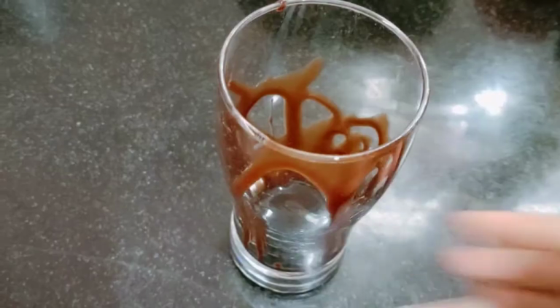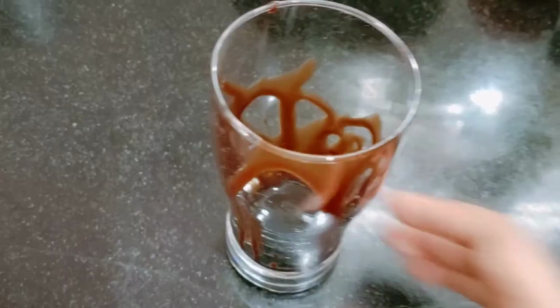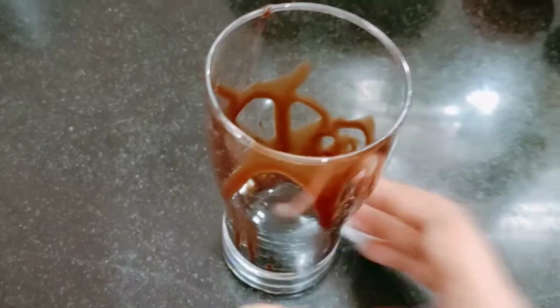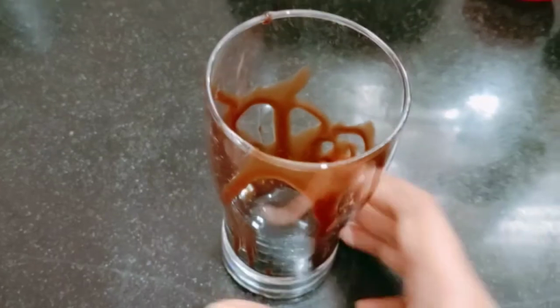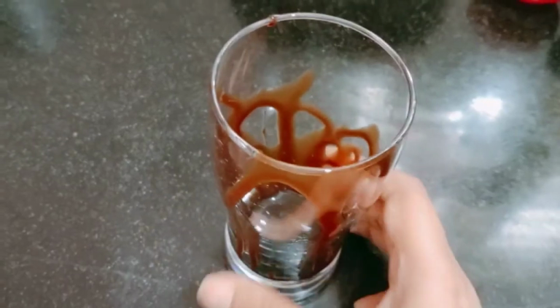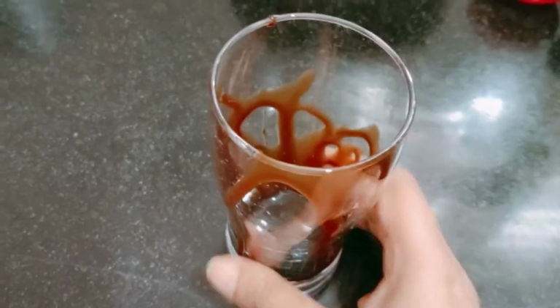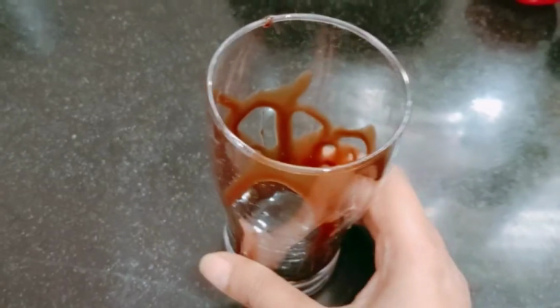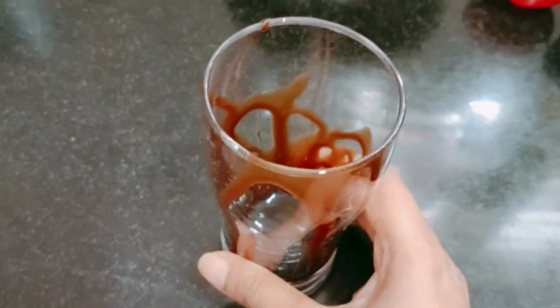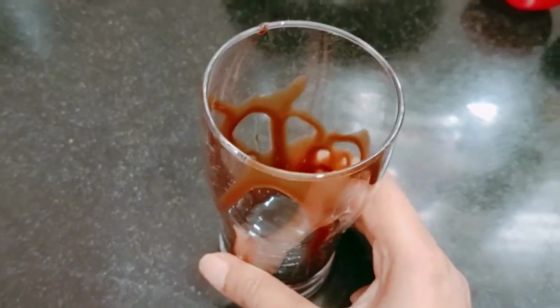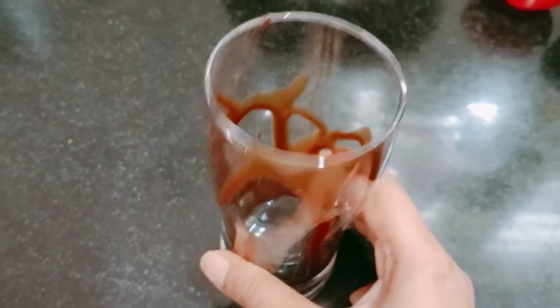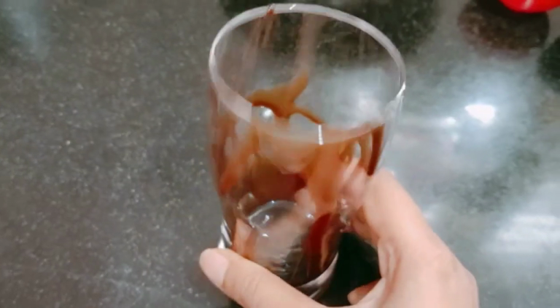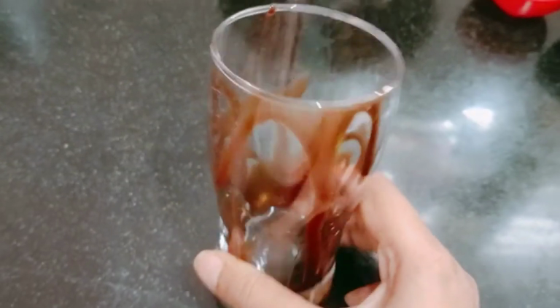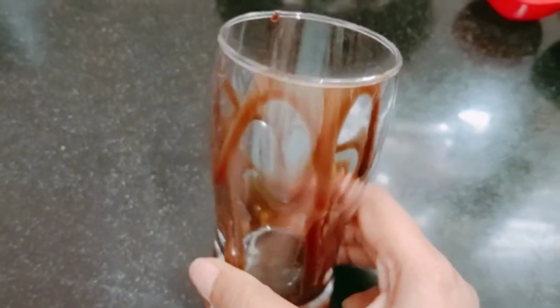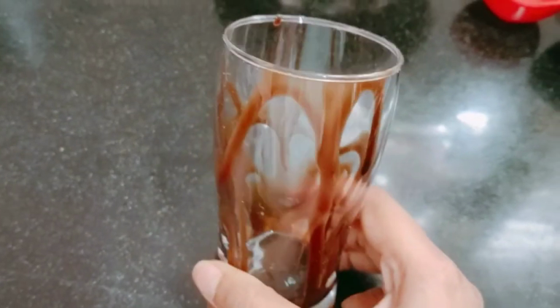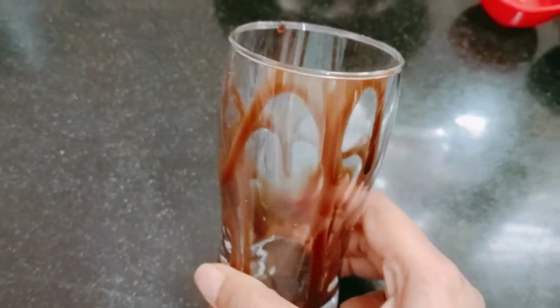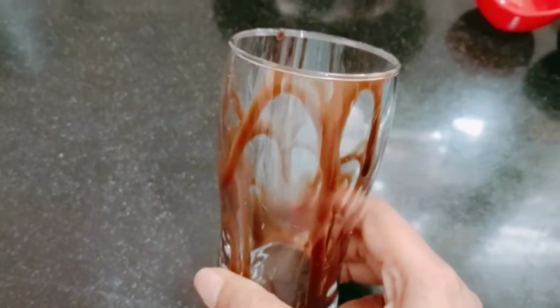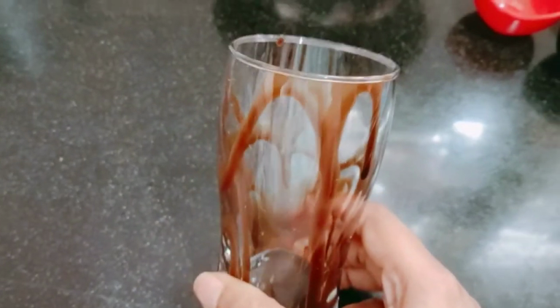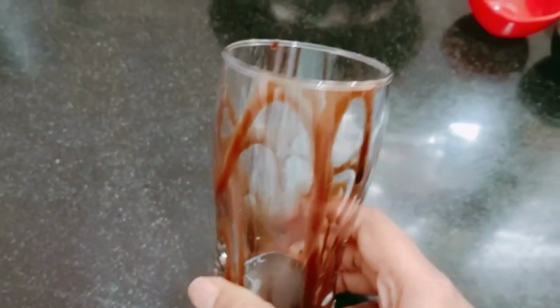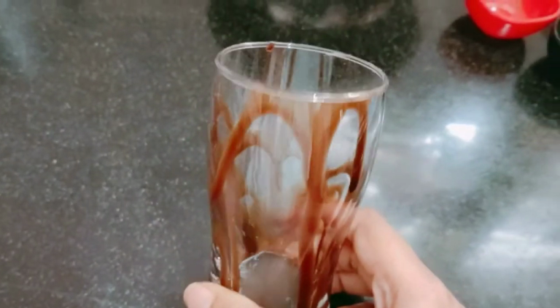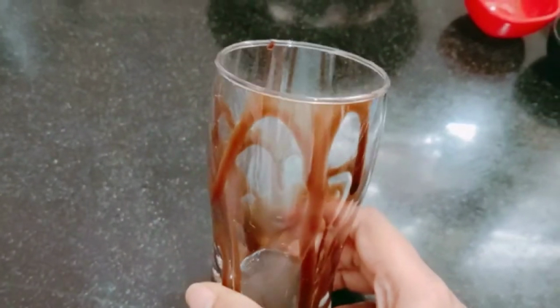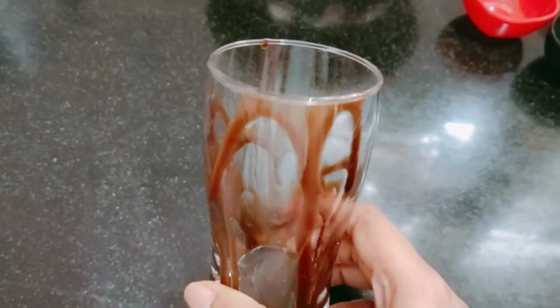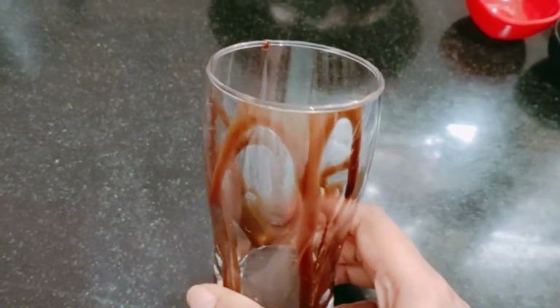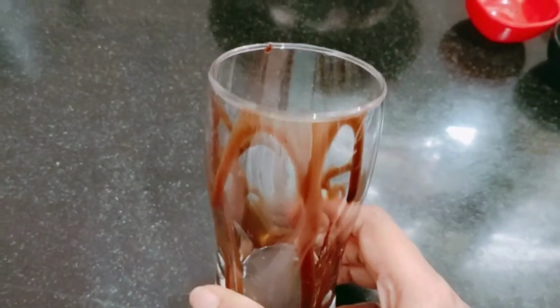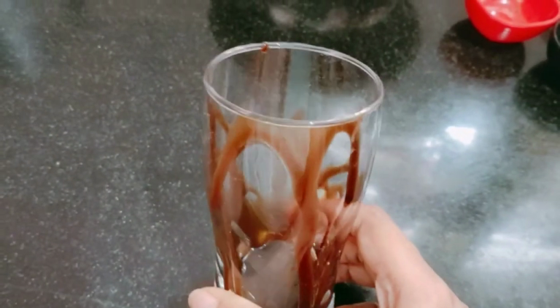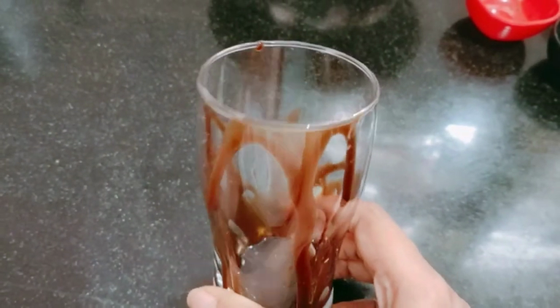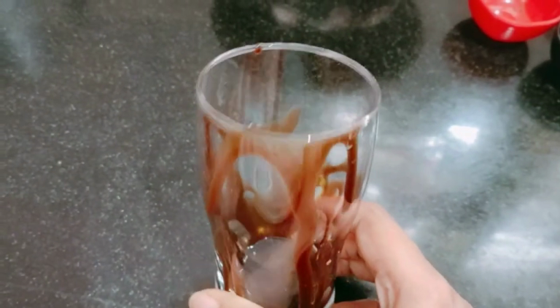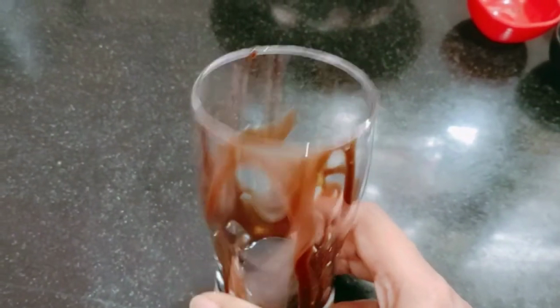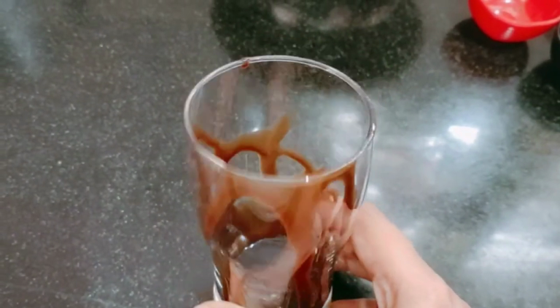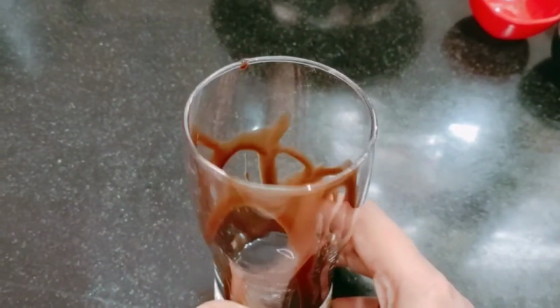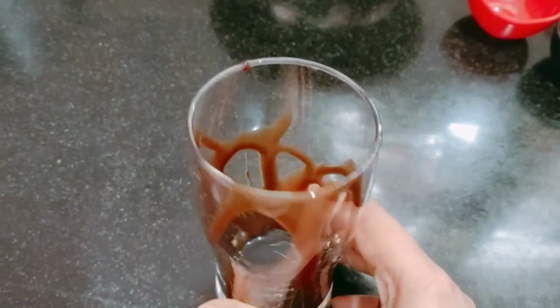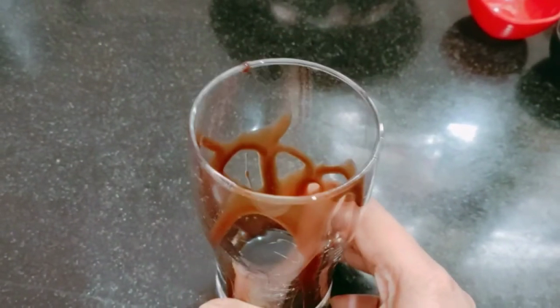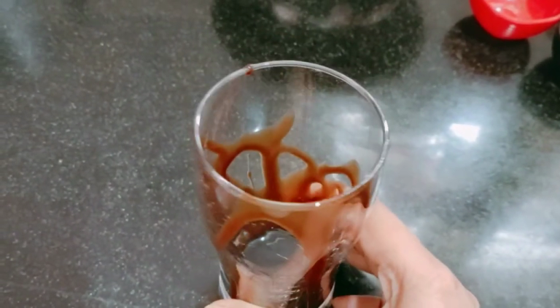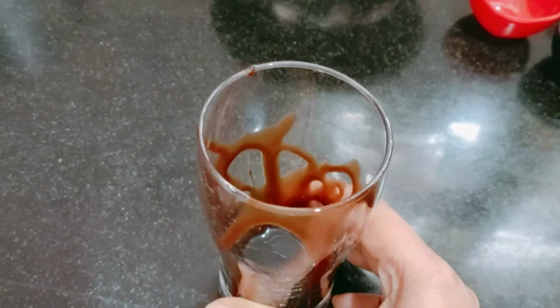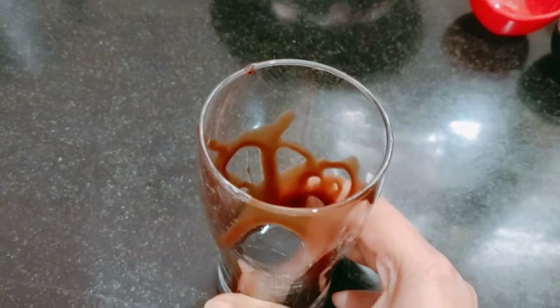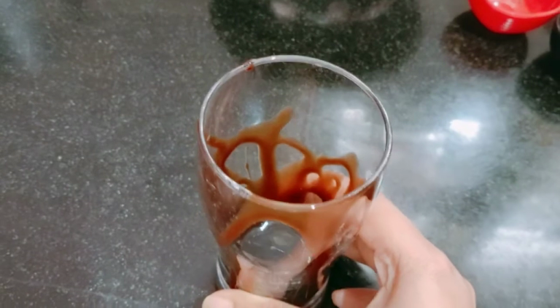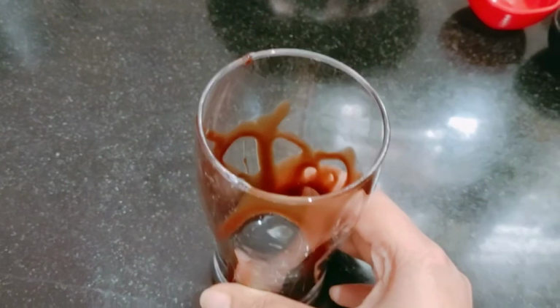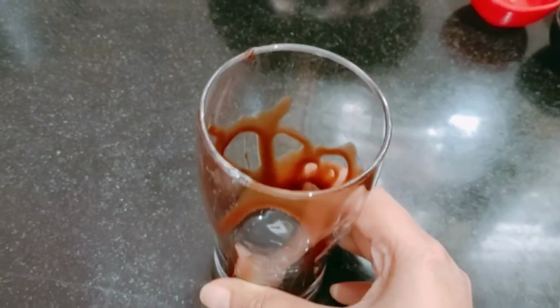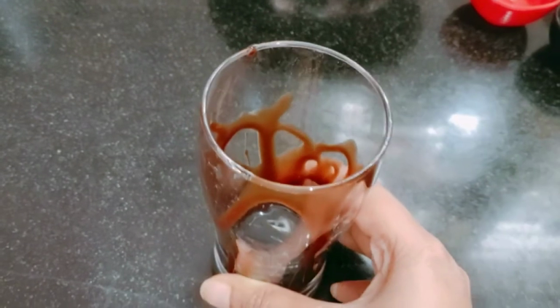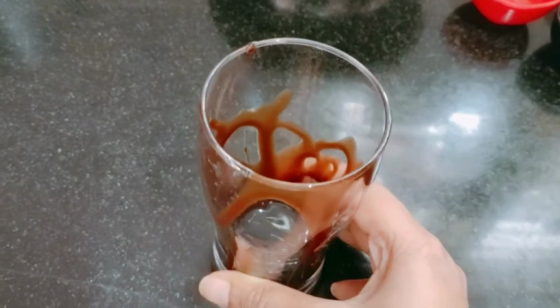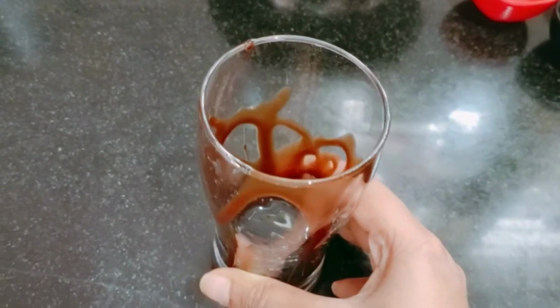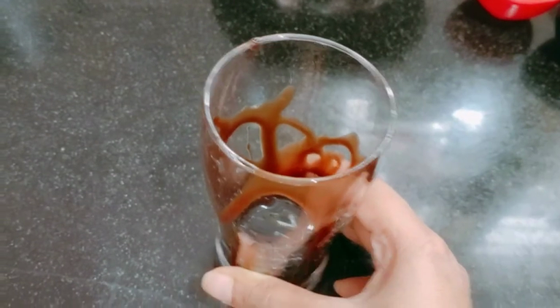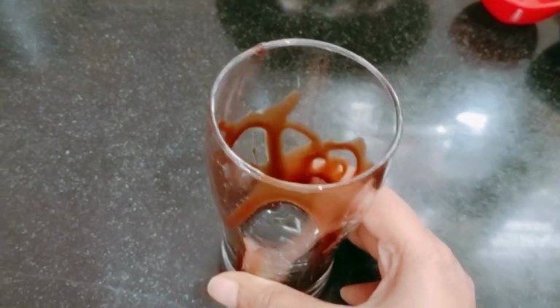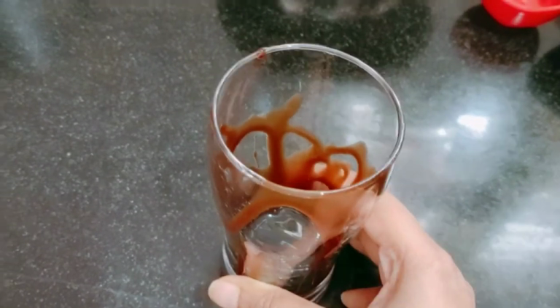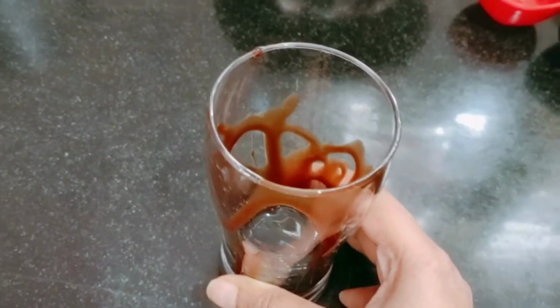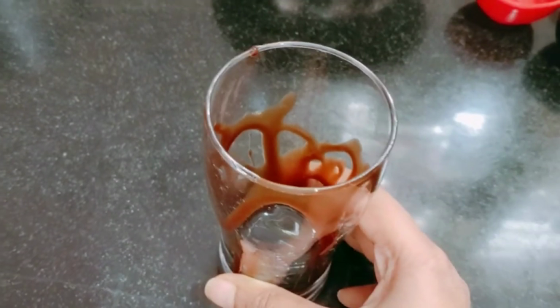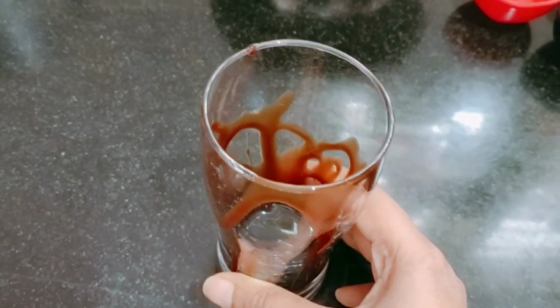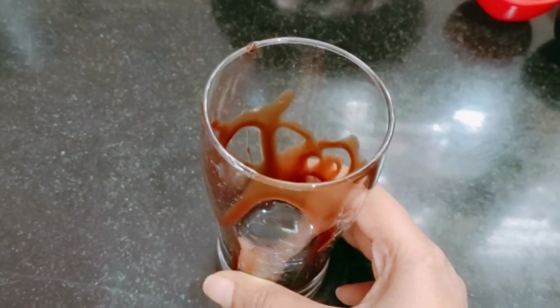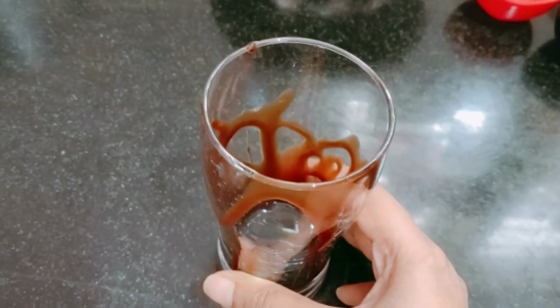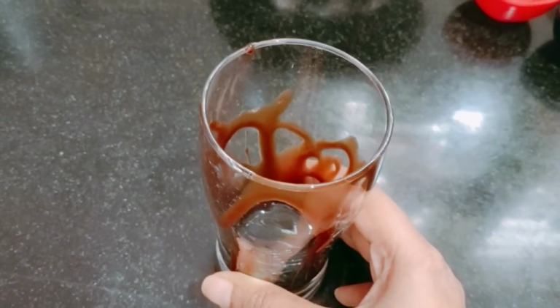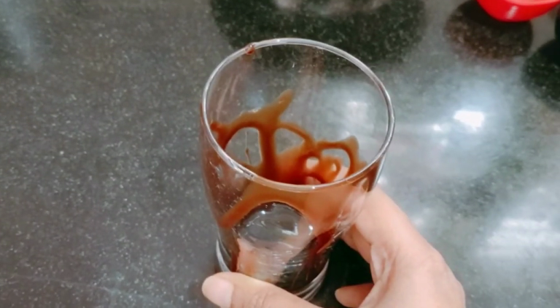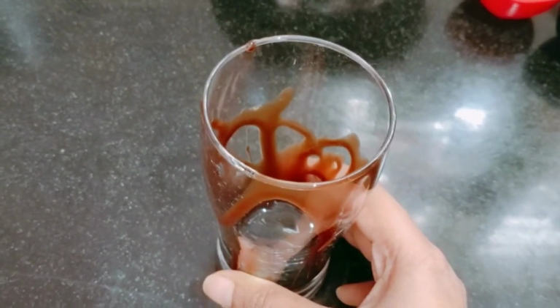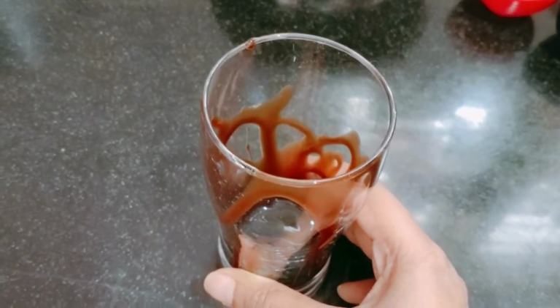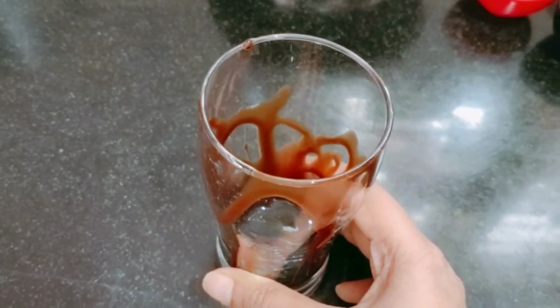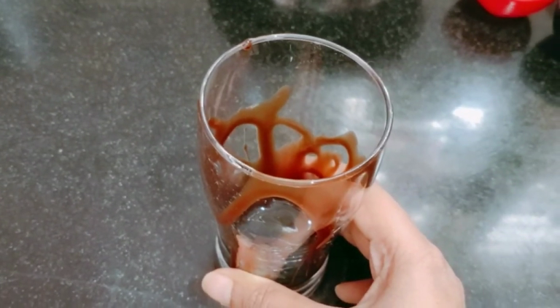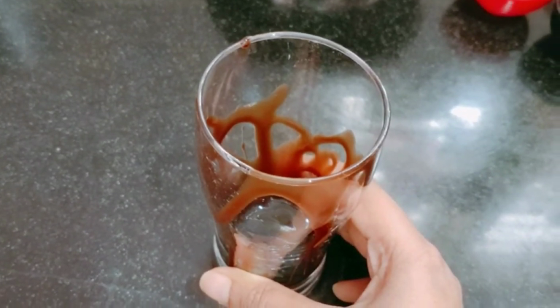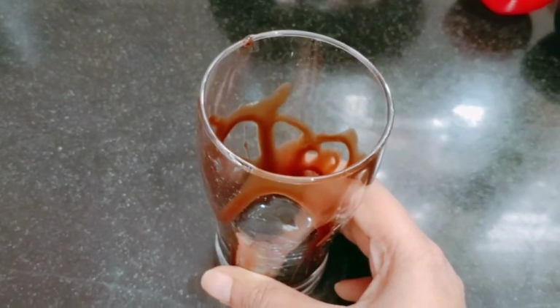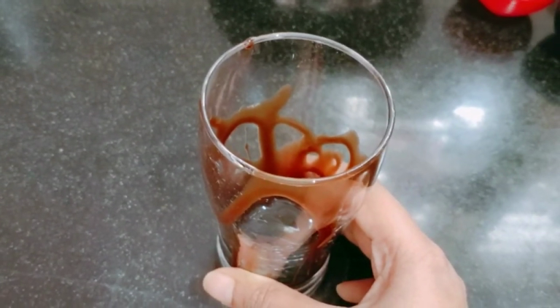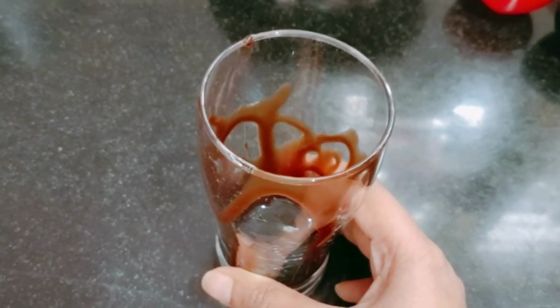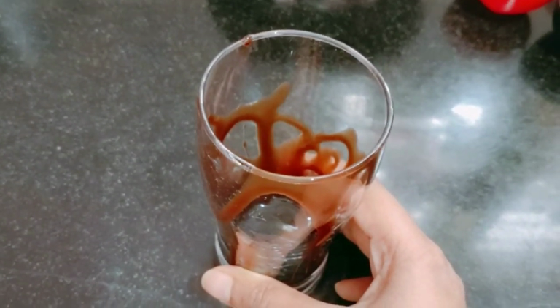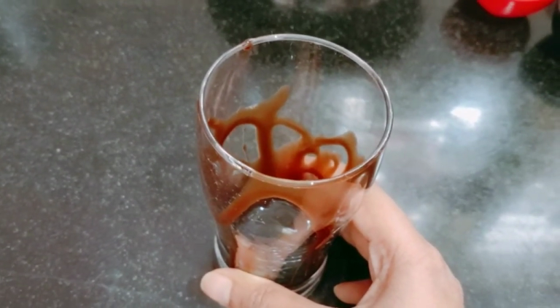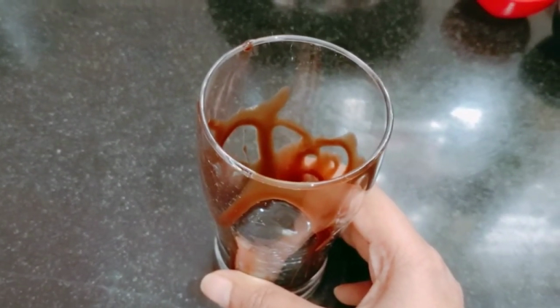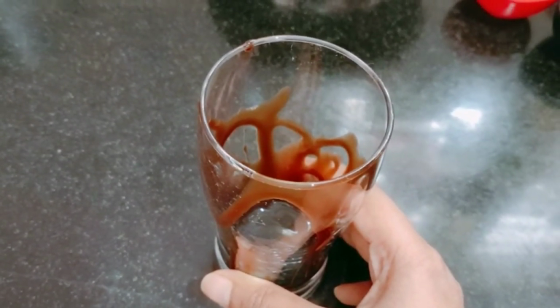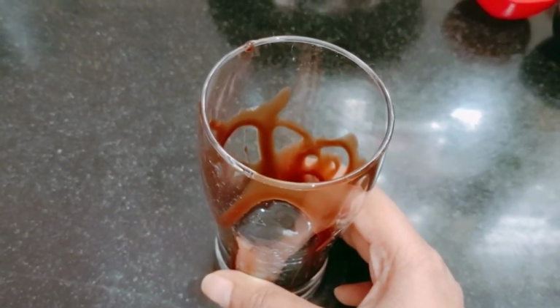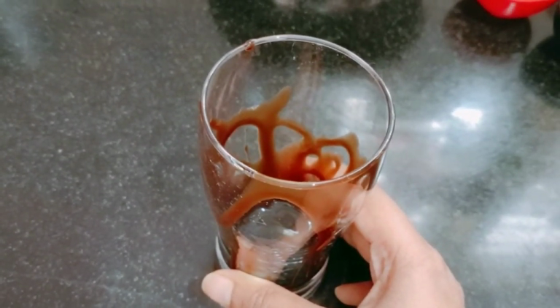I will add chocolate syrup in a glass. I will add the chocolate milkshake.